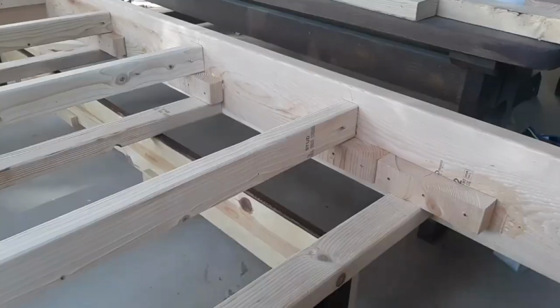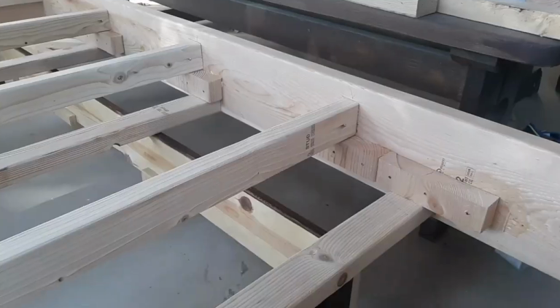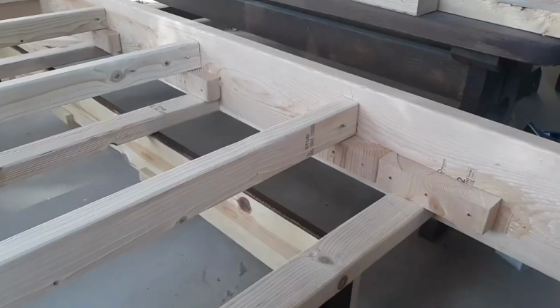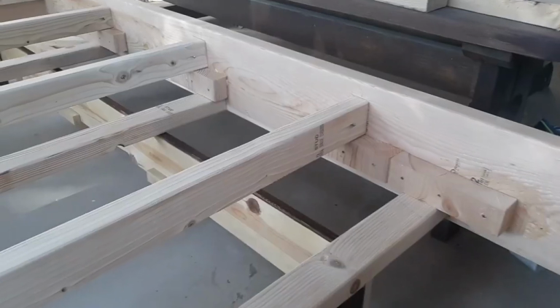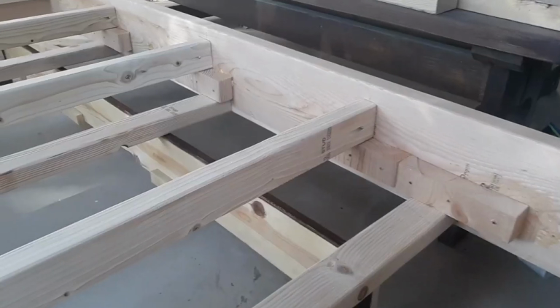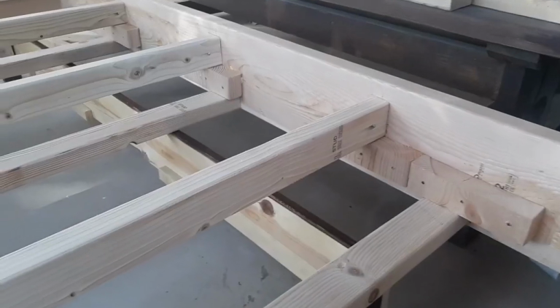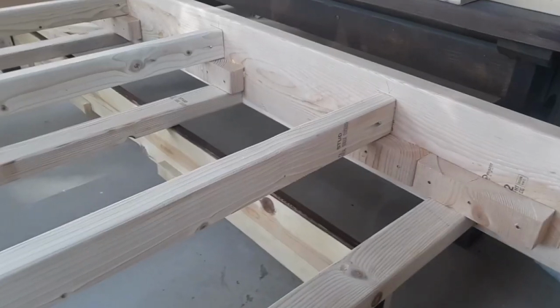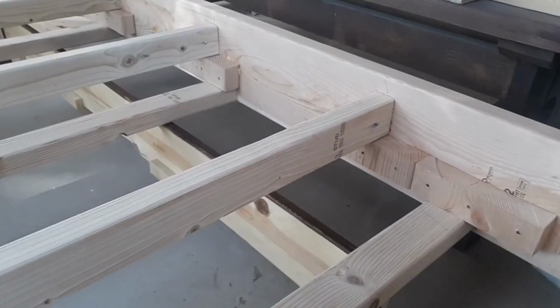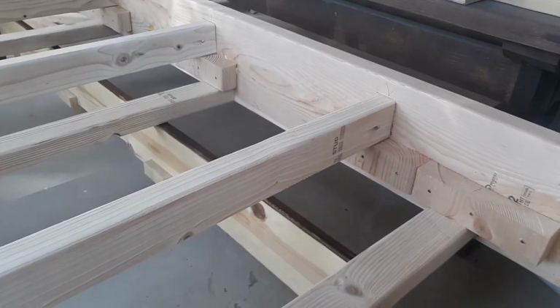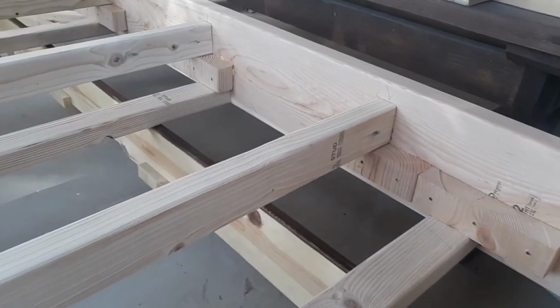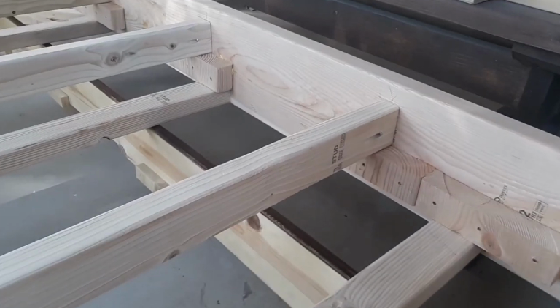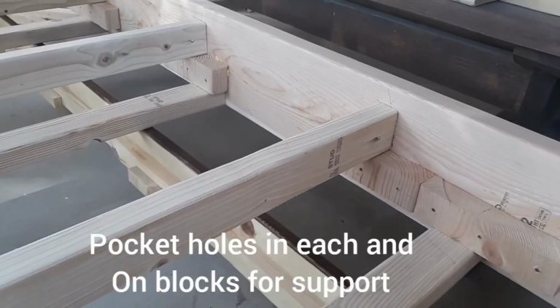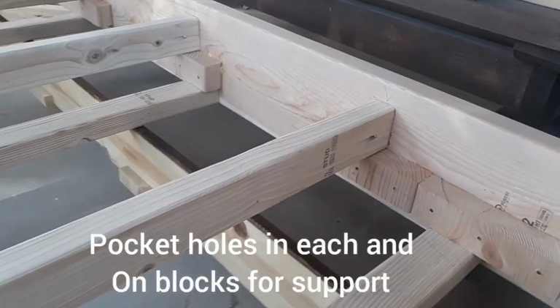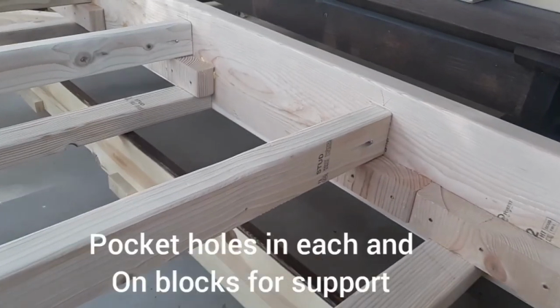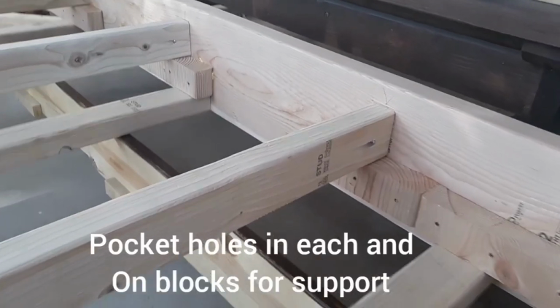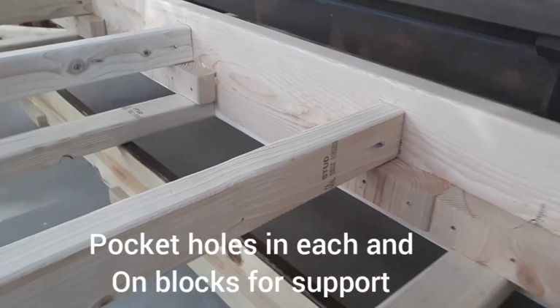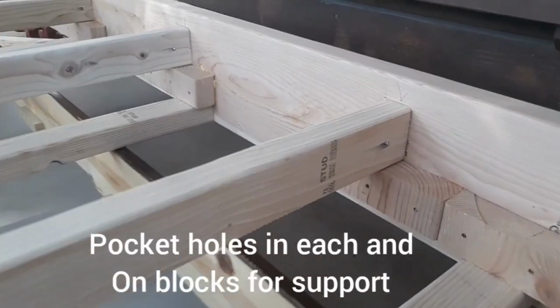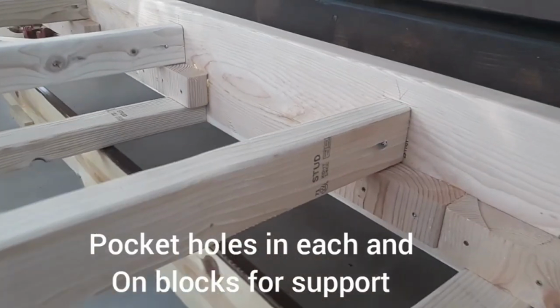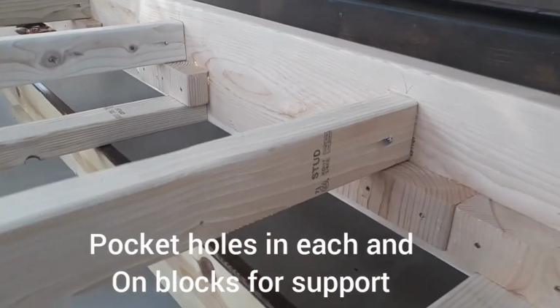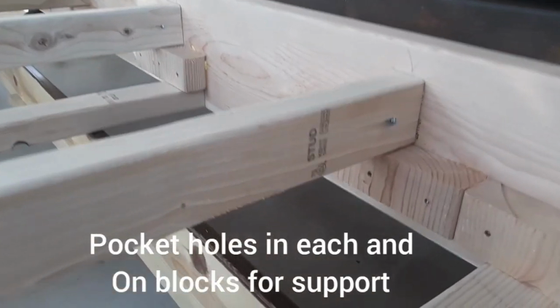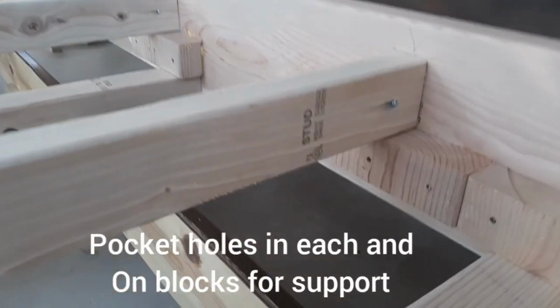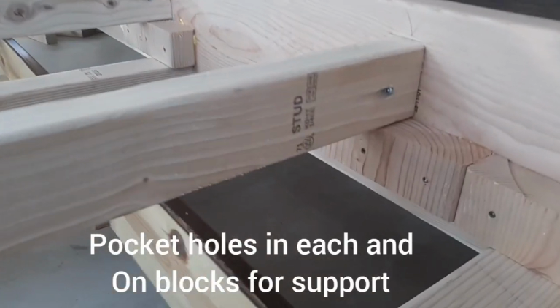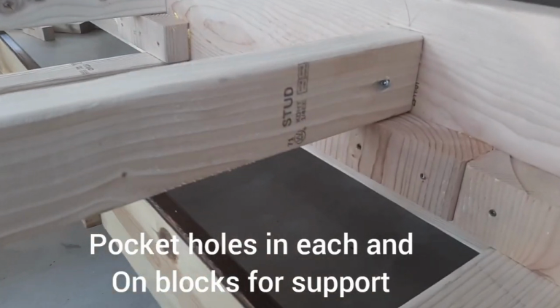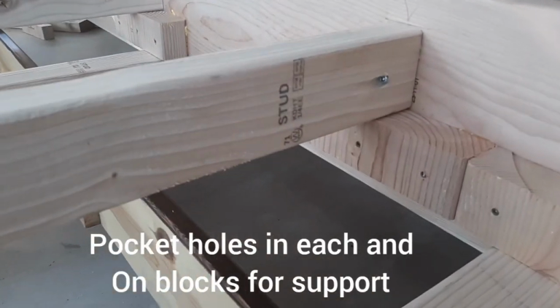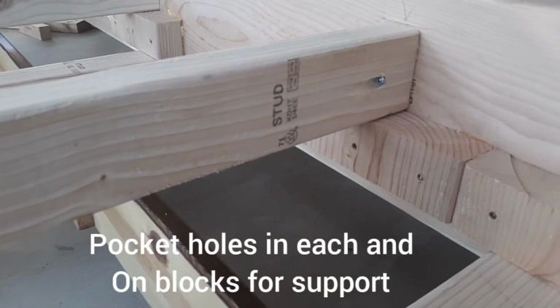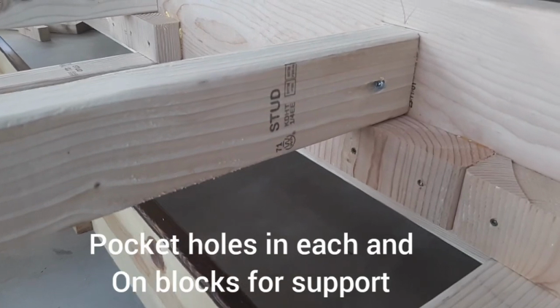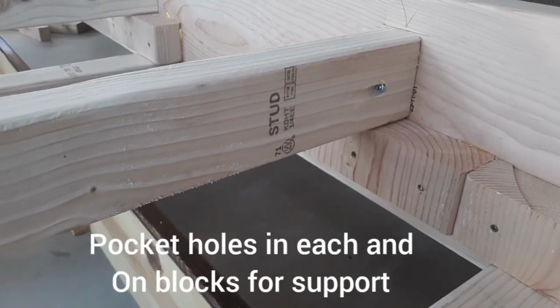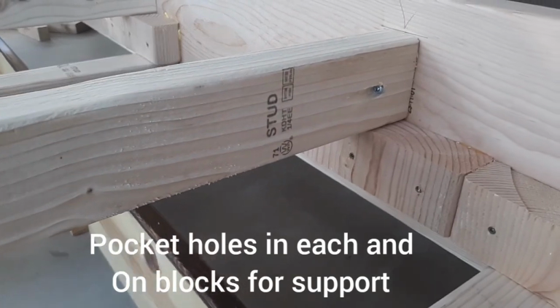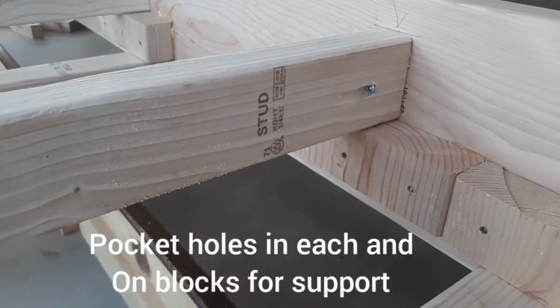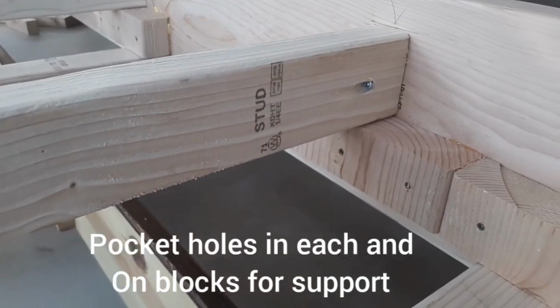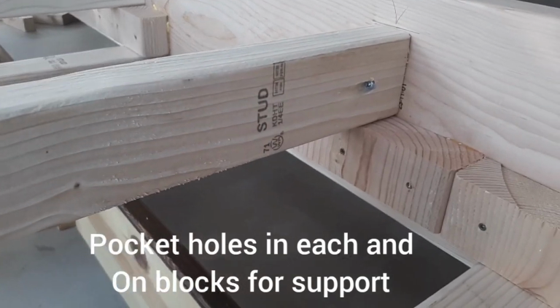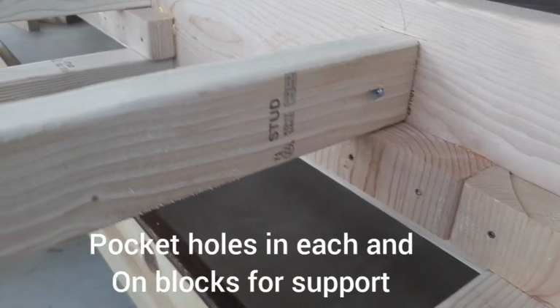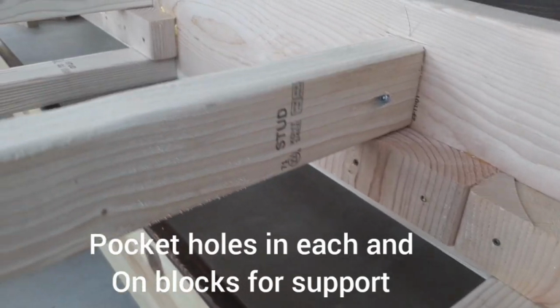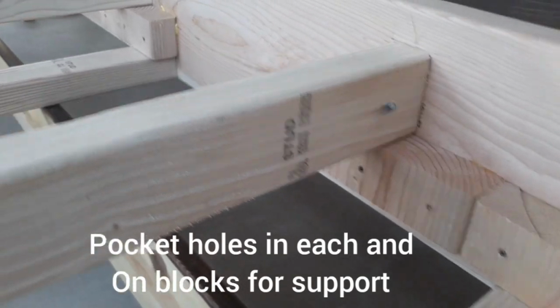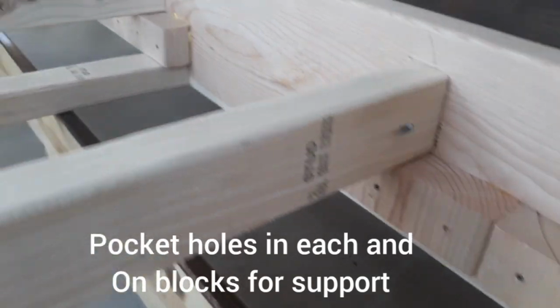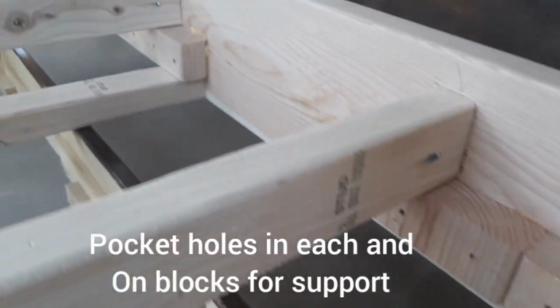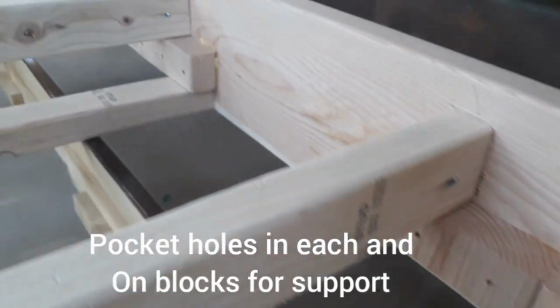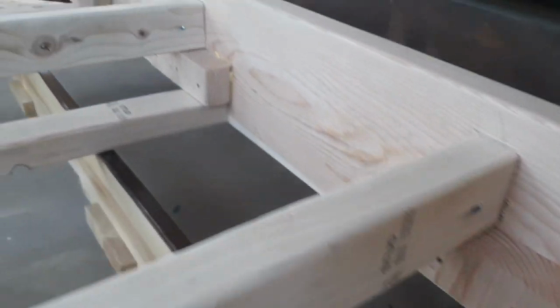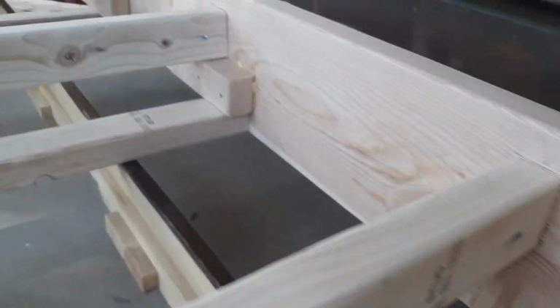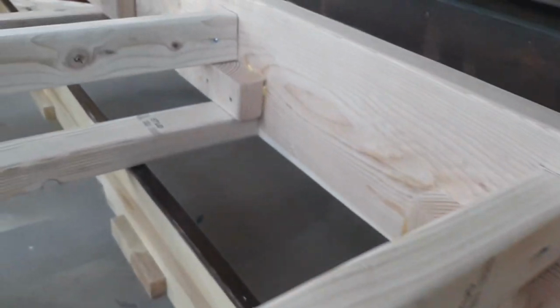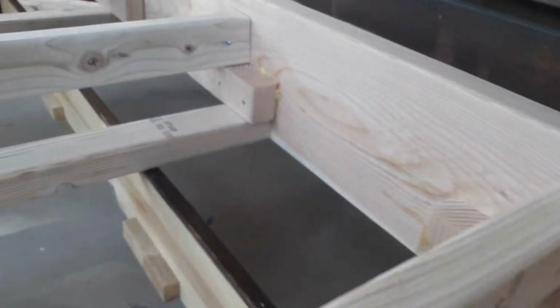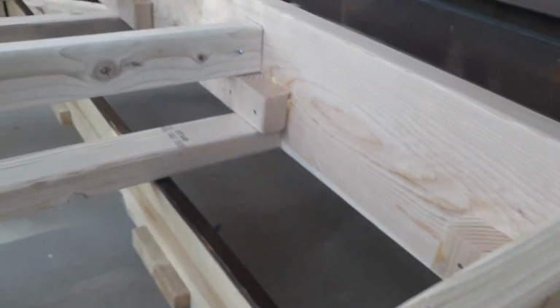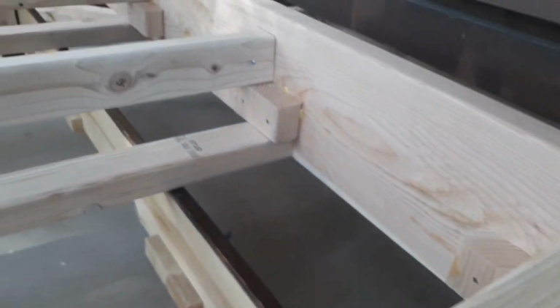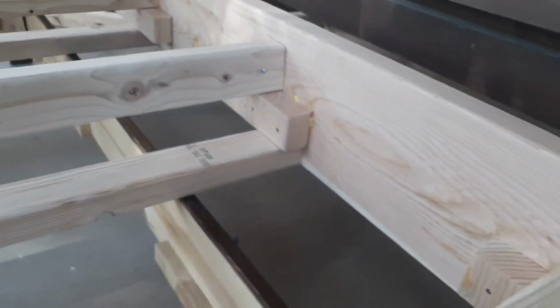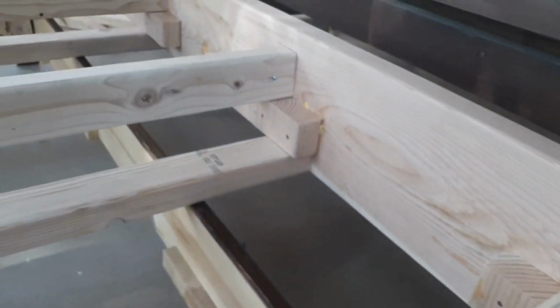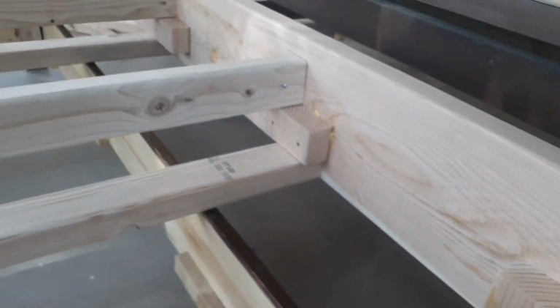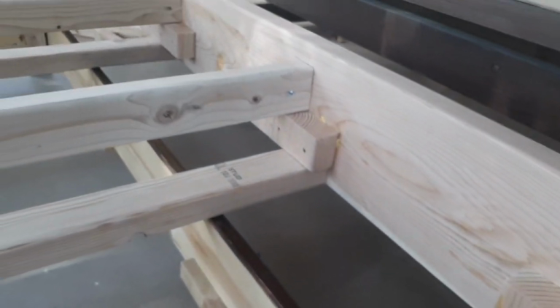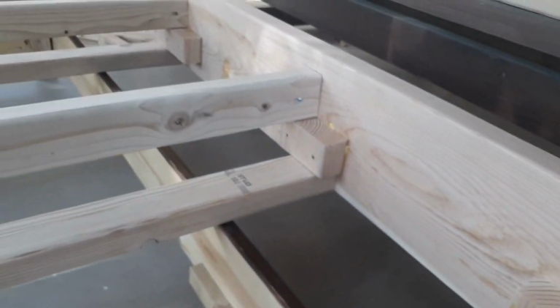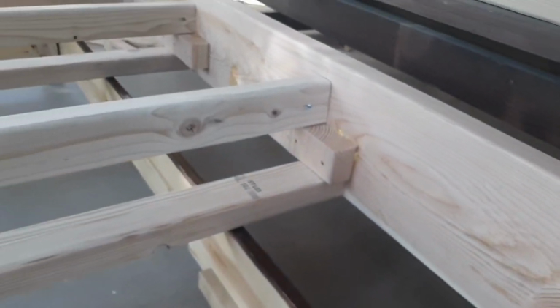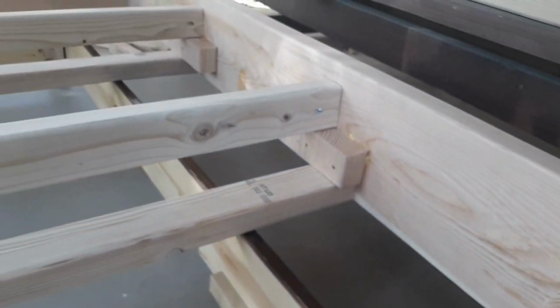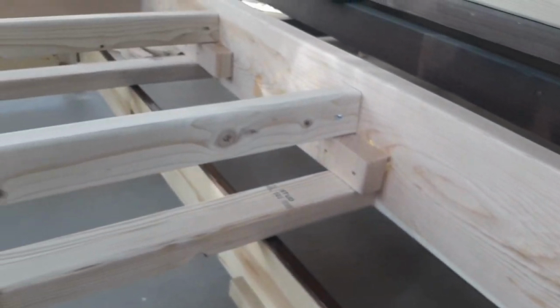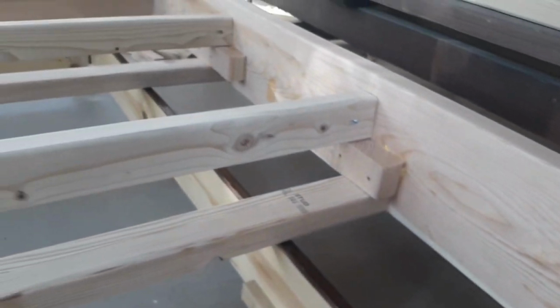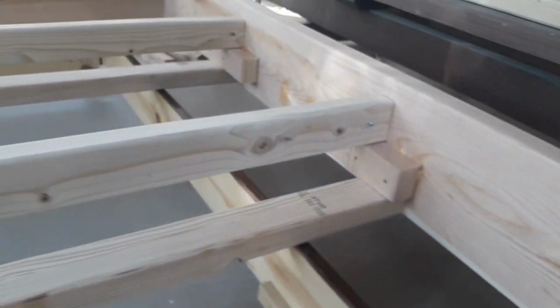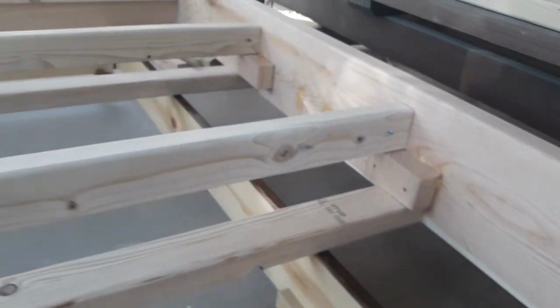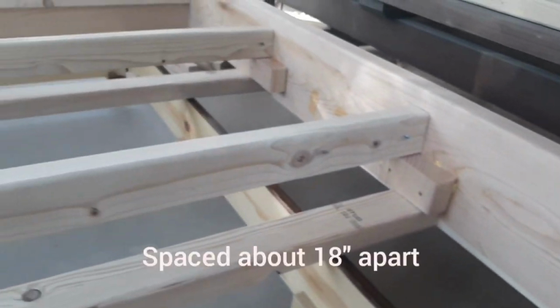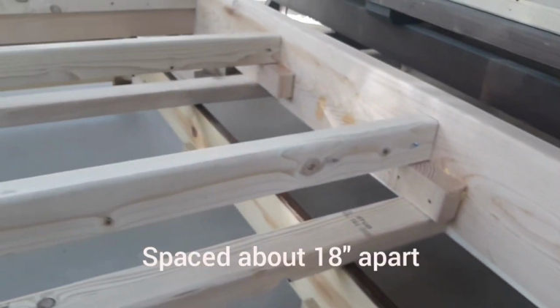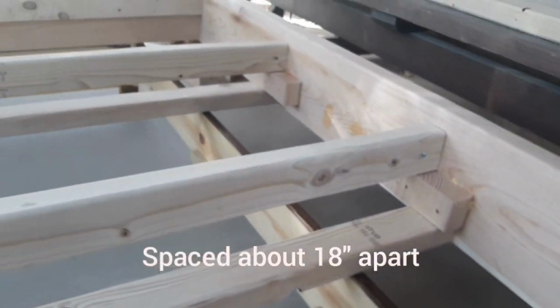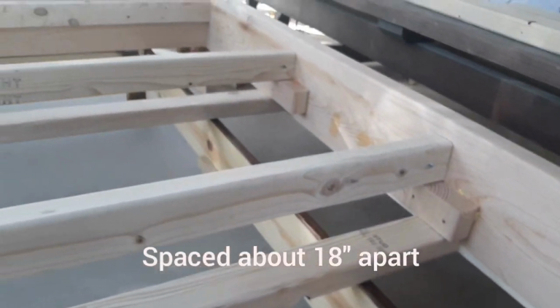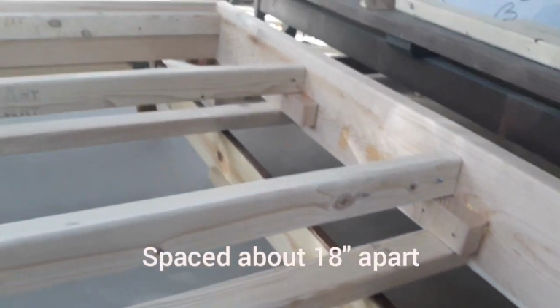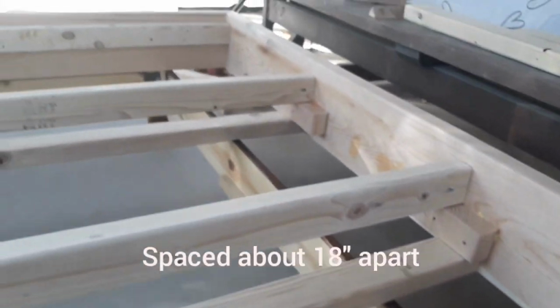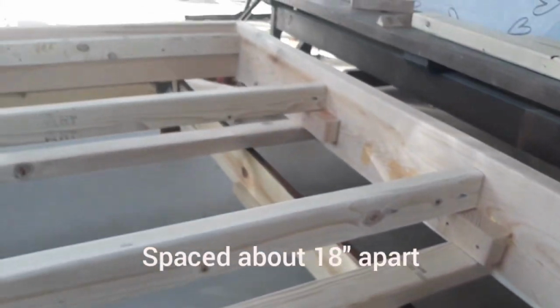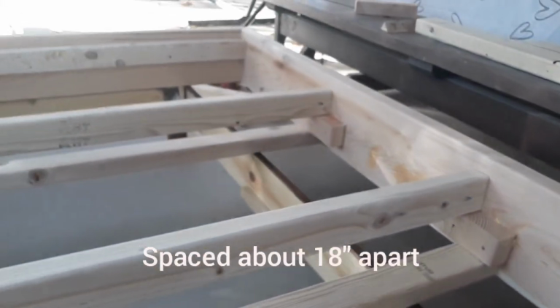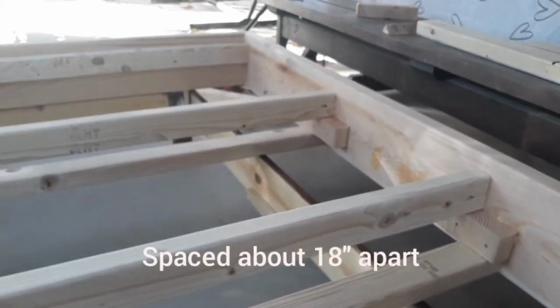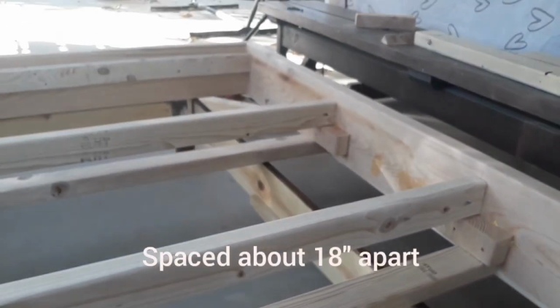To secure the 2x3s to the 2x8s I use pocket hole screws and put them on top of blocks spaced about 18 inches apart.